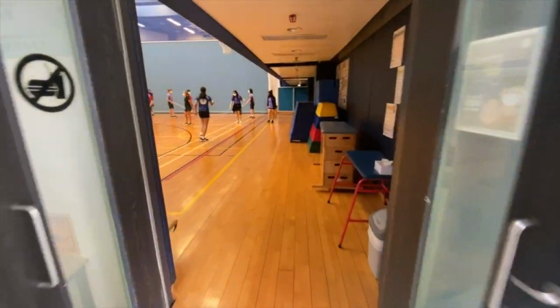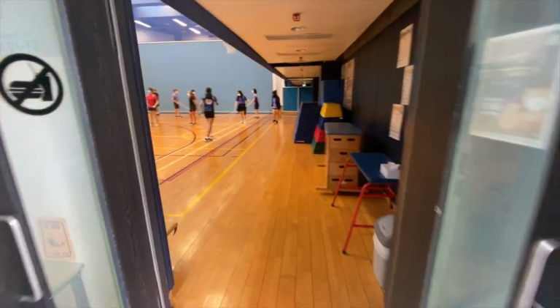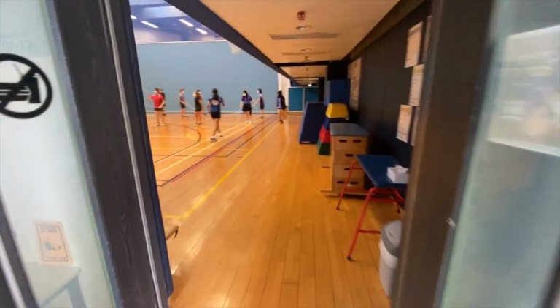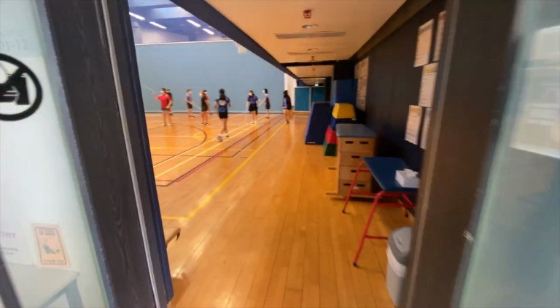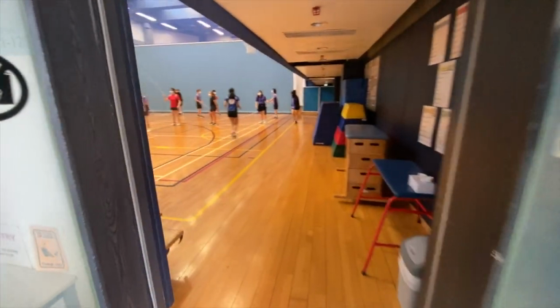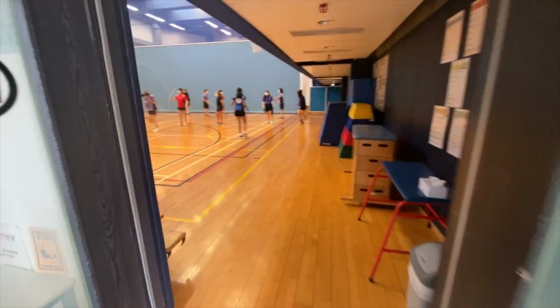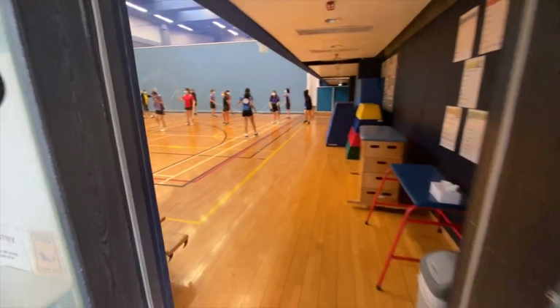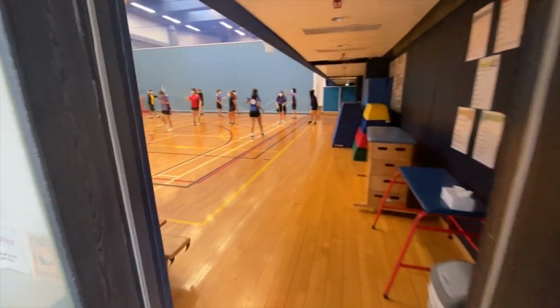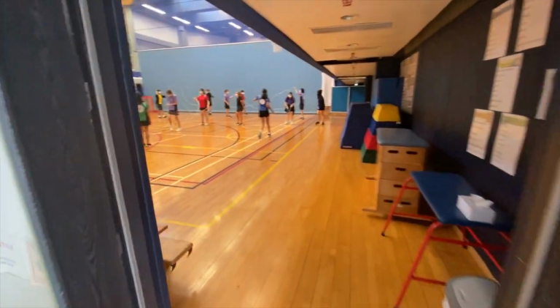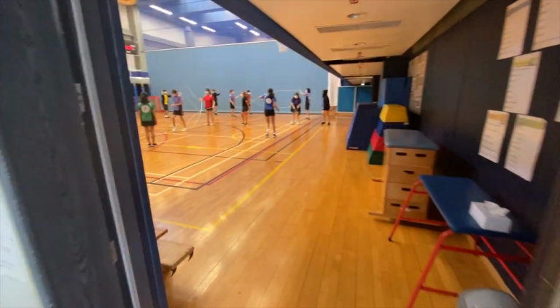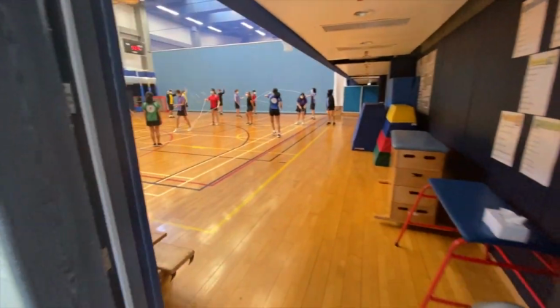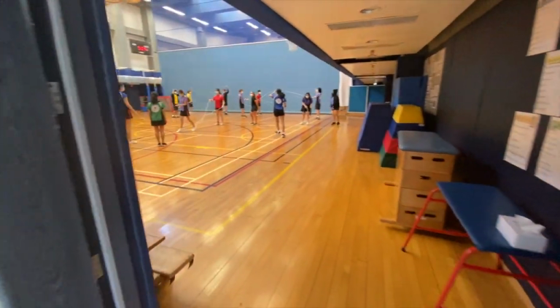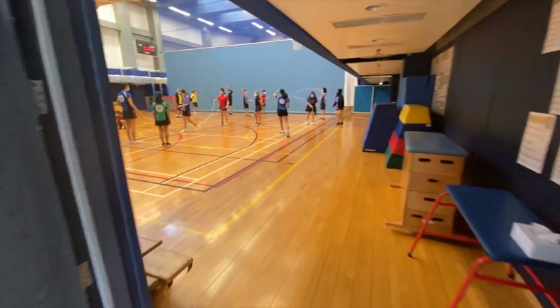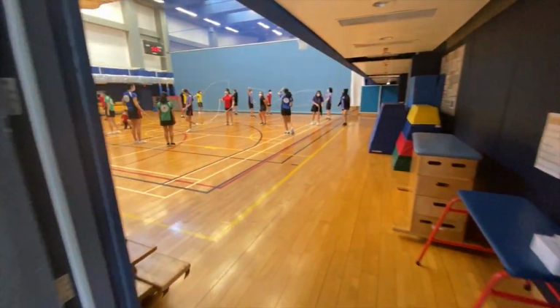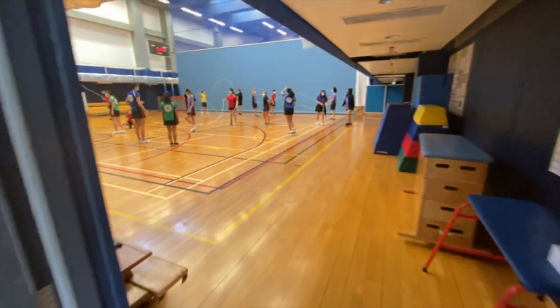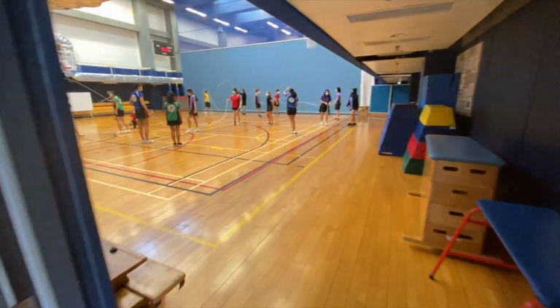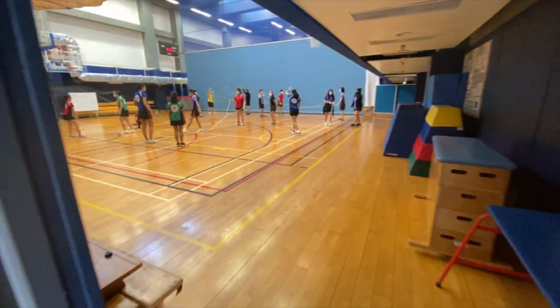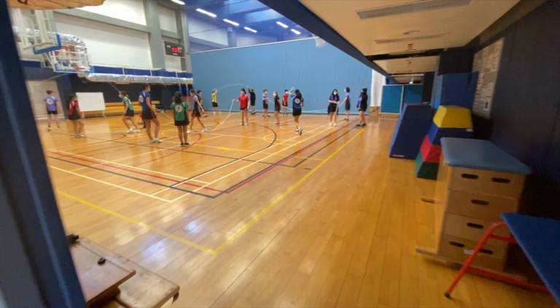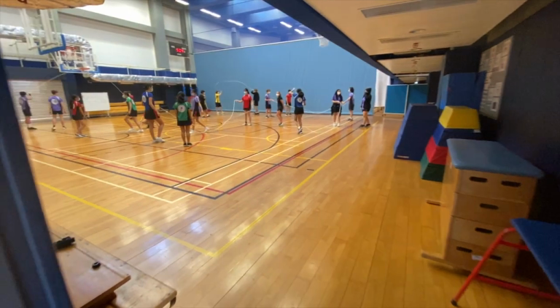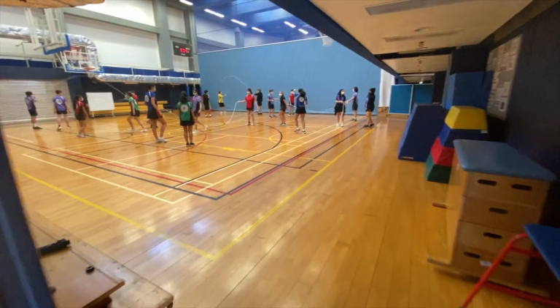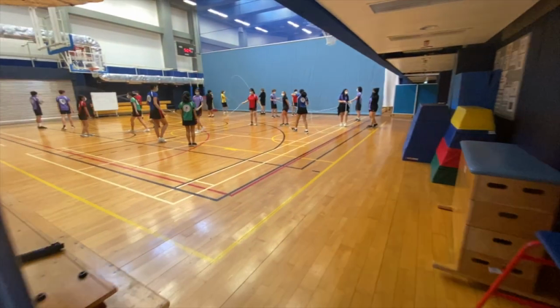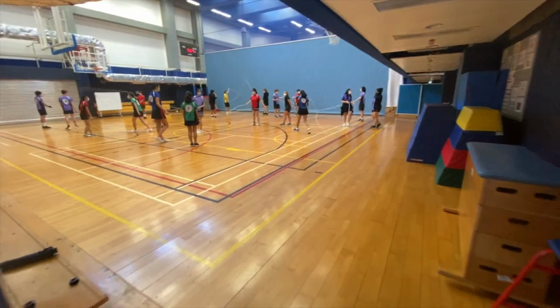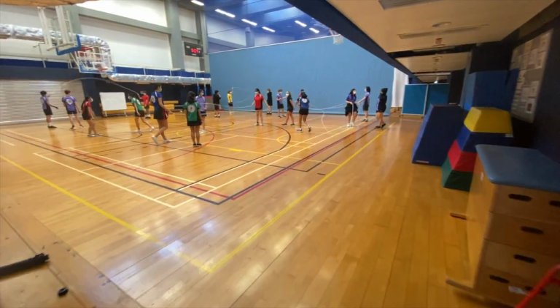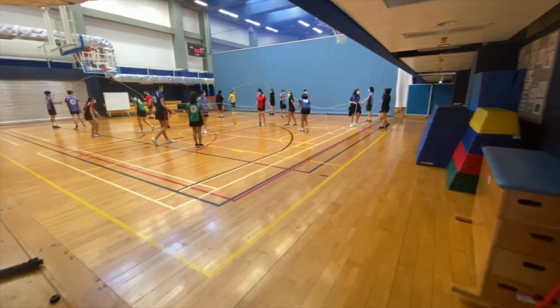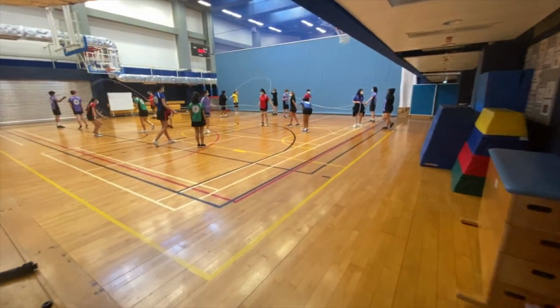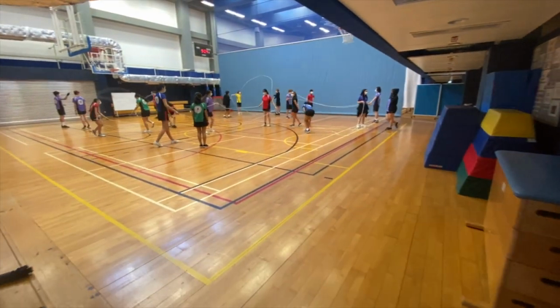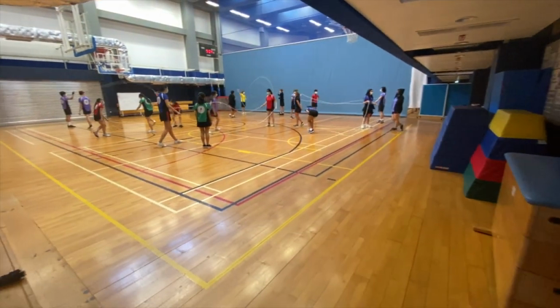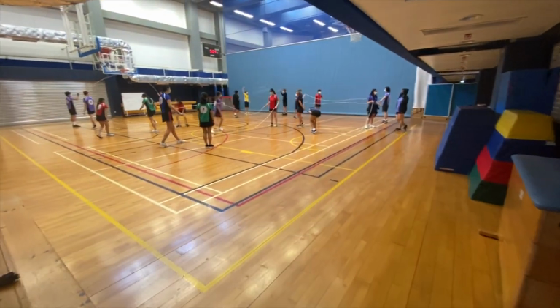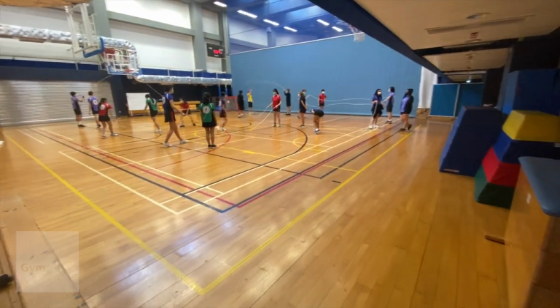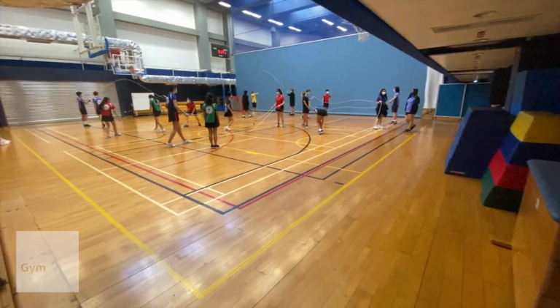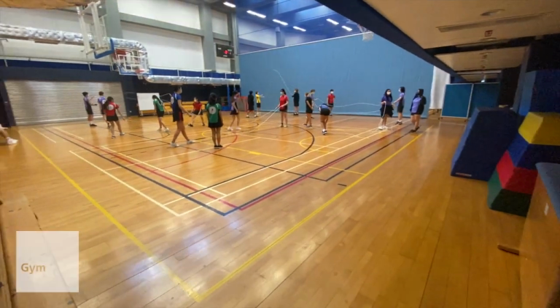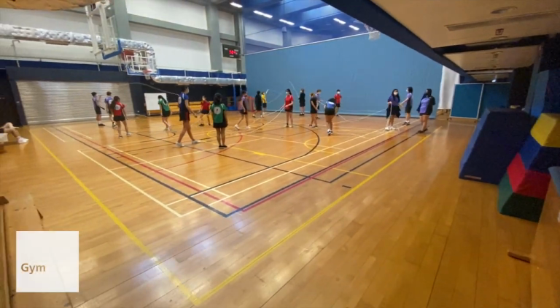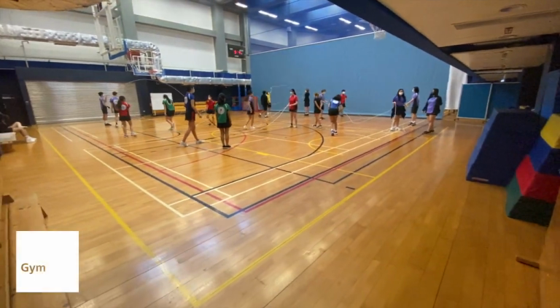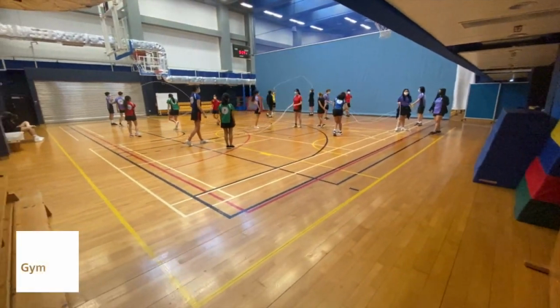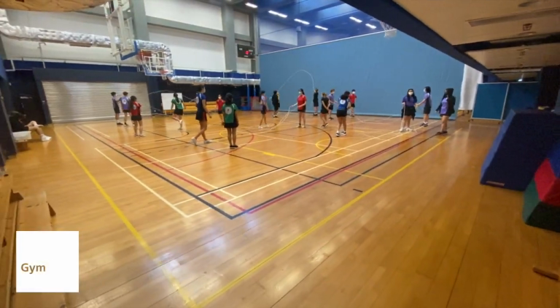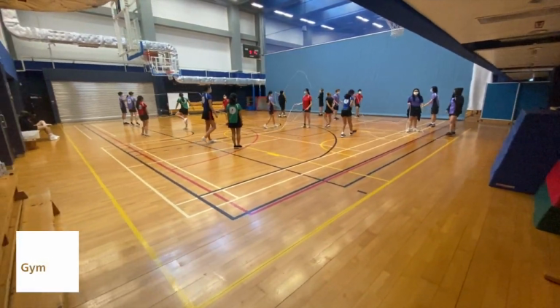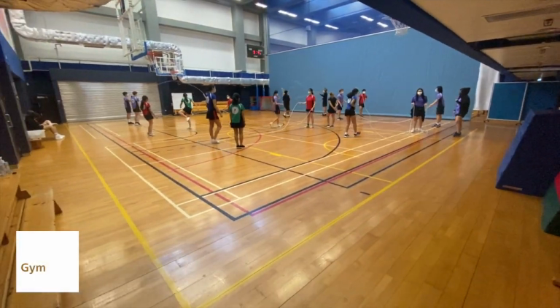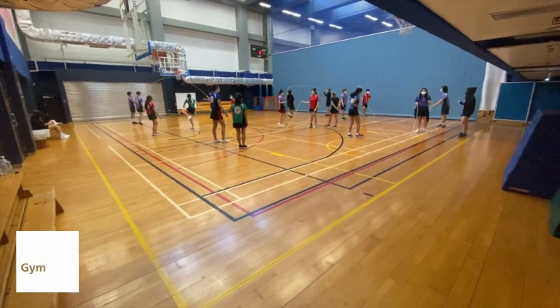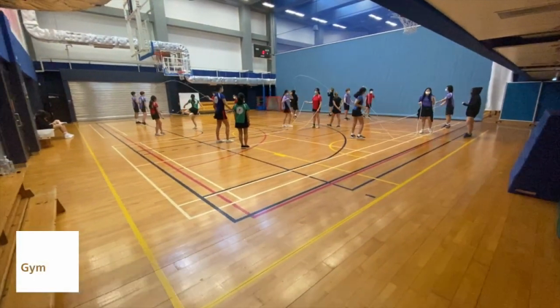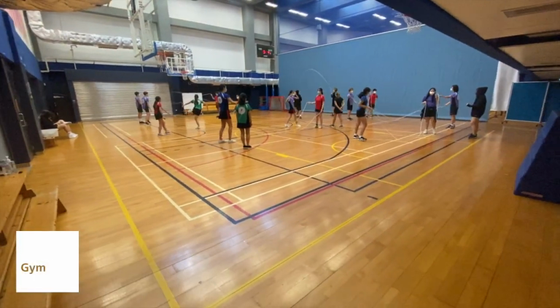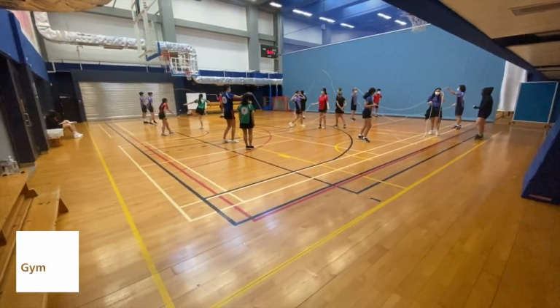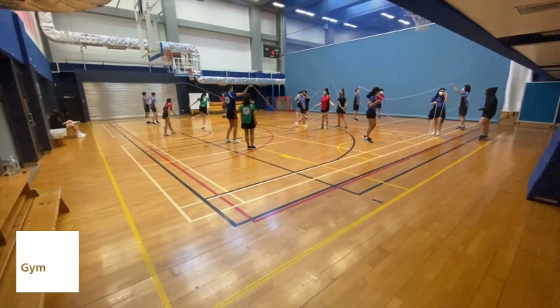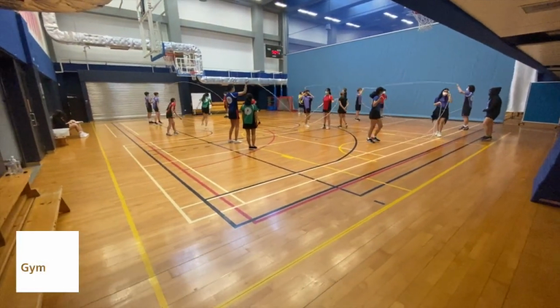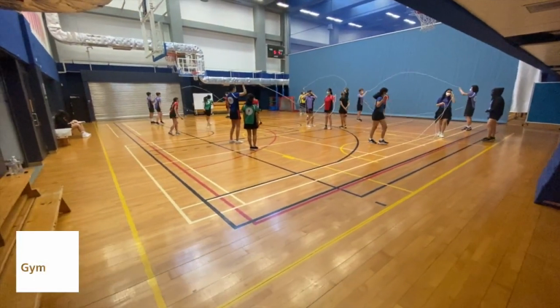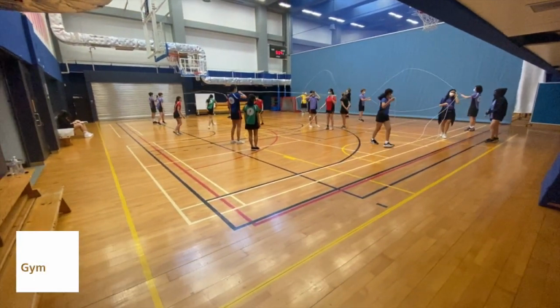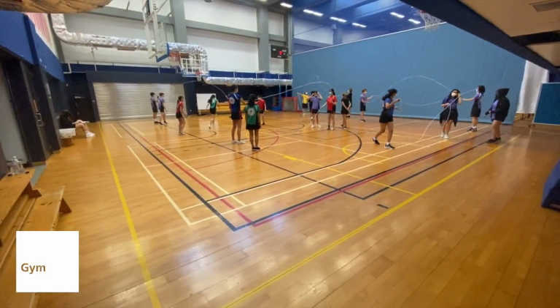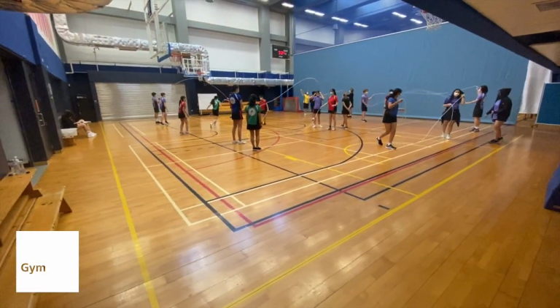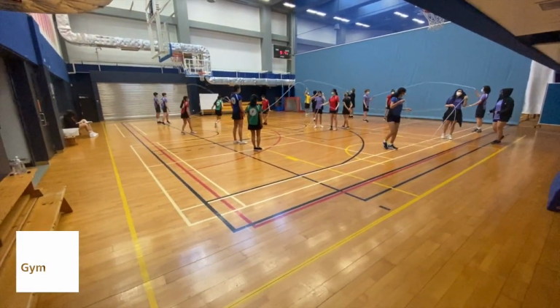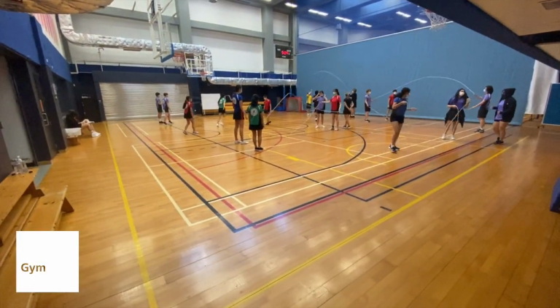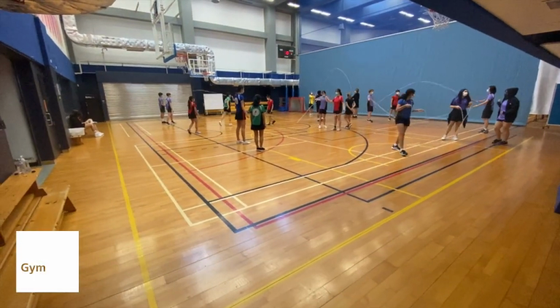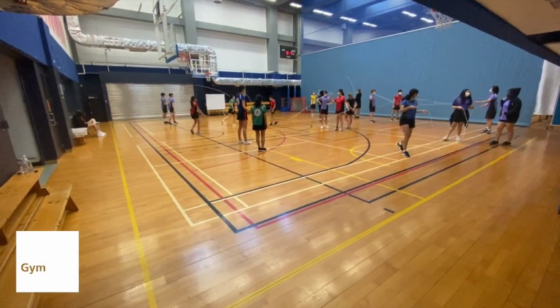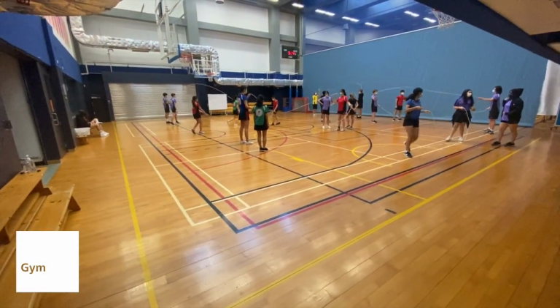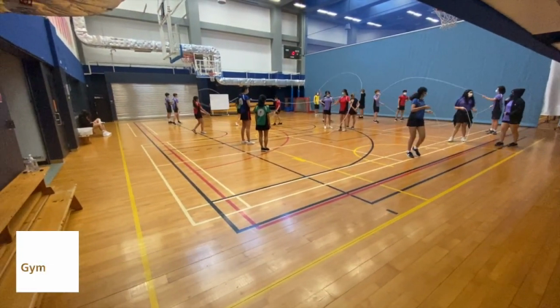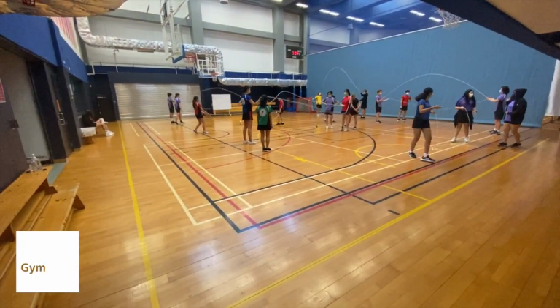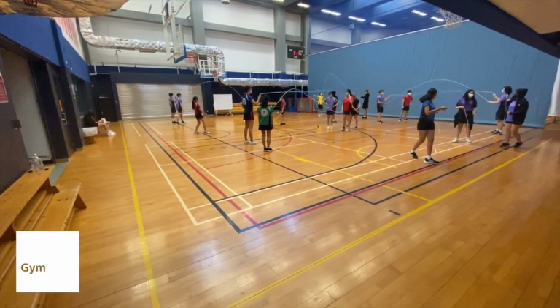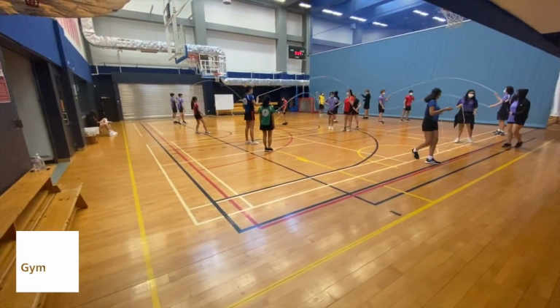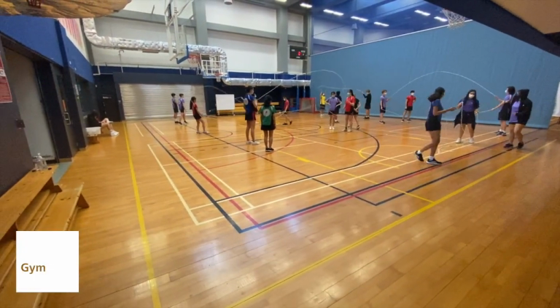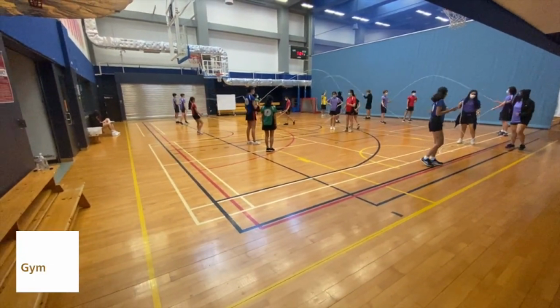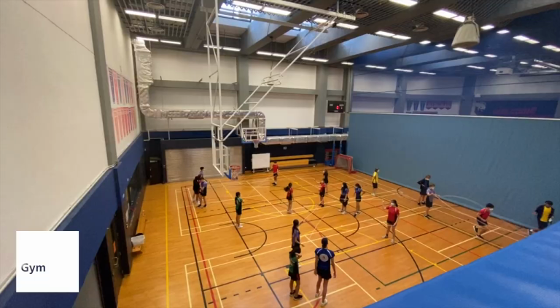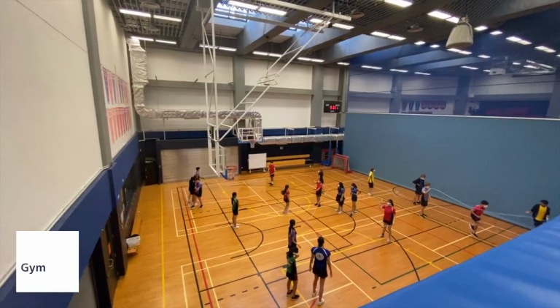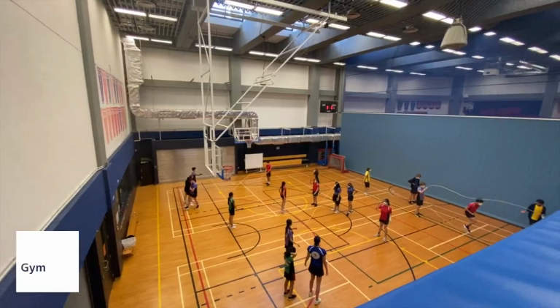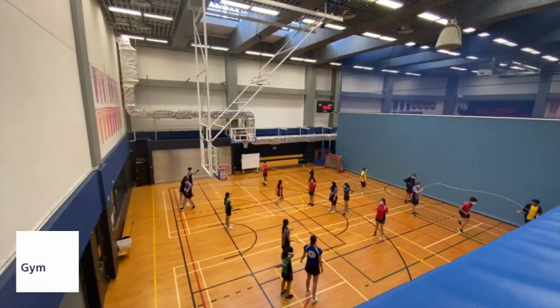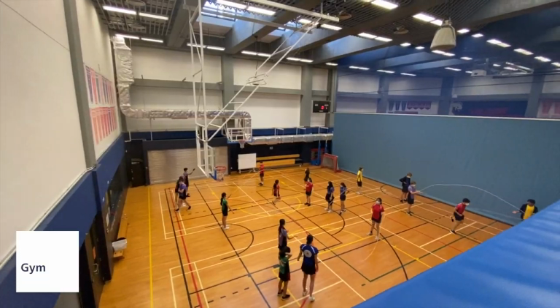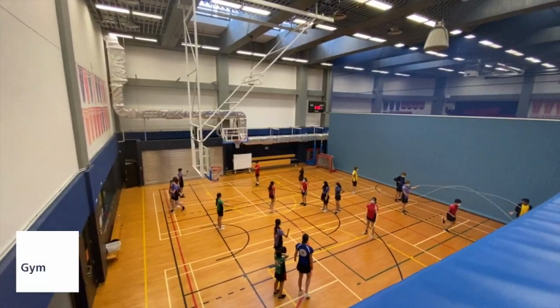Our full-size gymnasium is used as a venue for our Cobra sports teams as well as for secondary PE lessons.